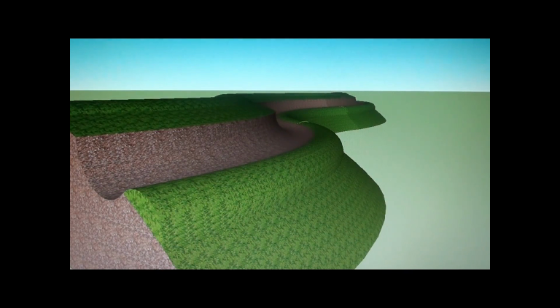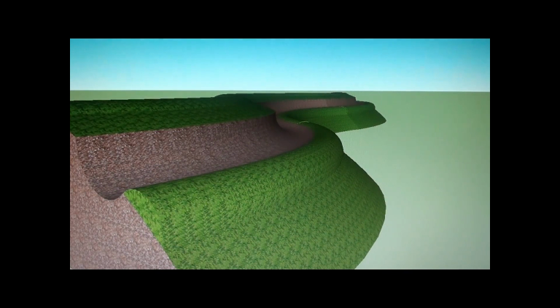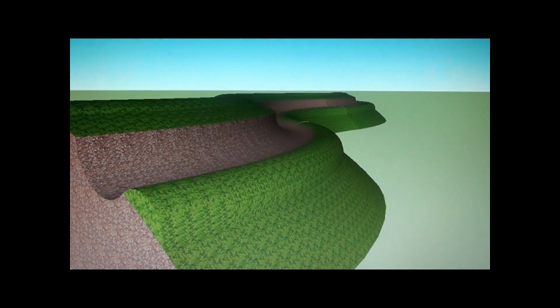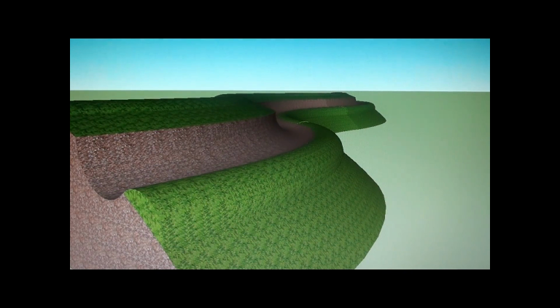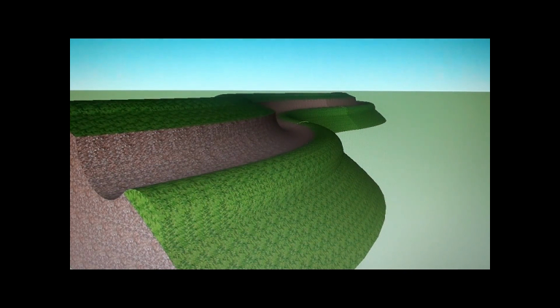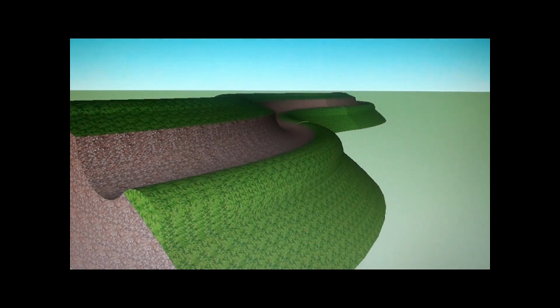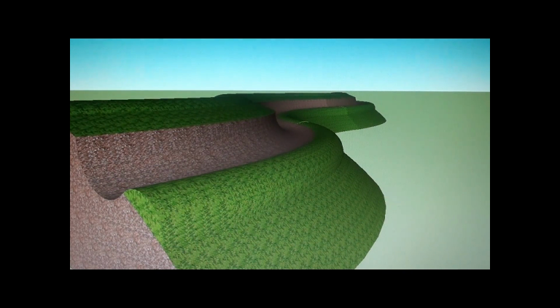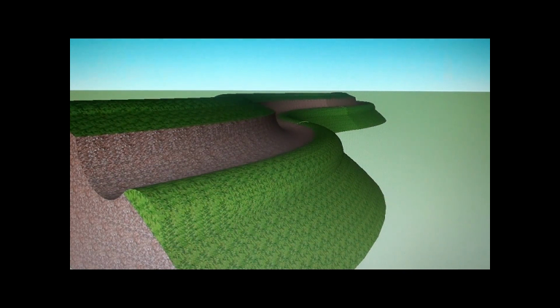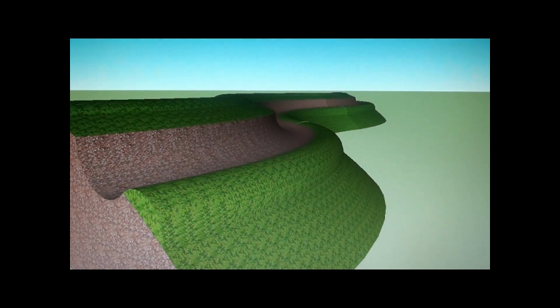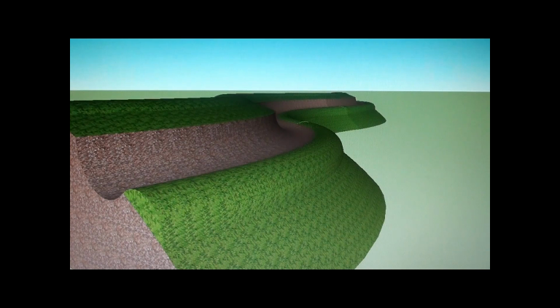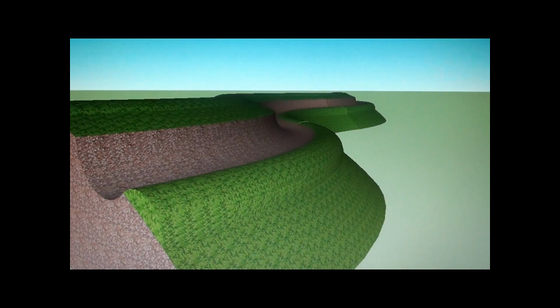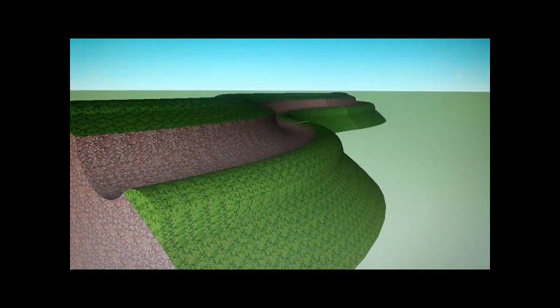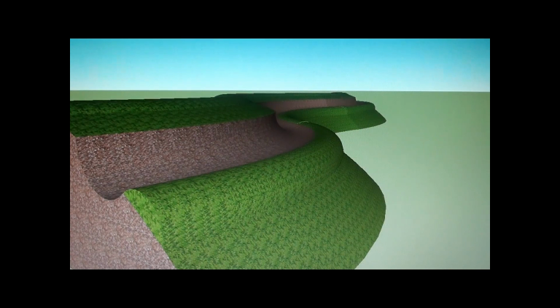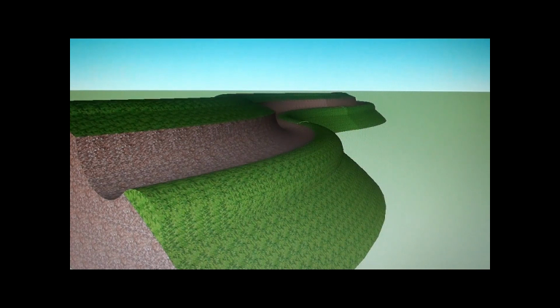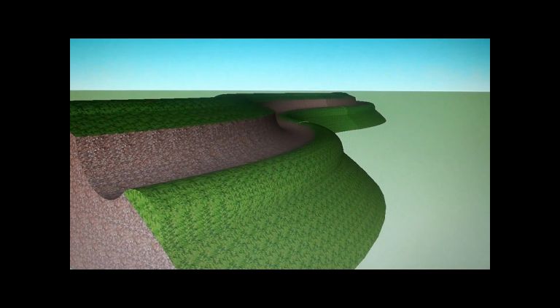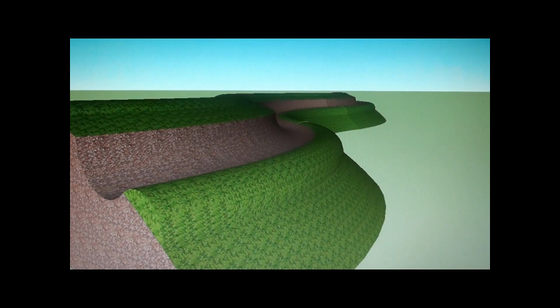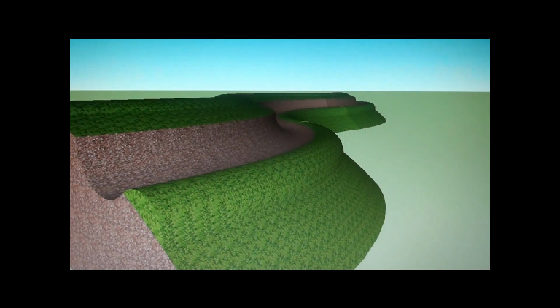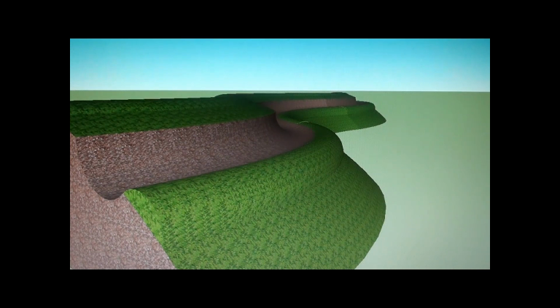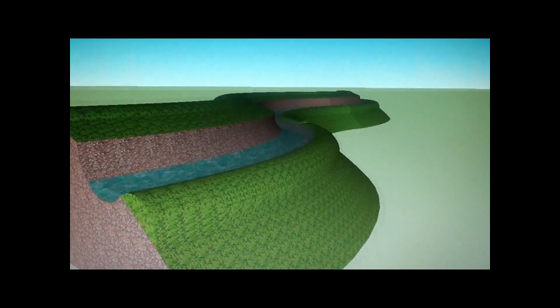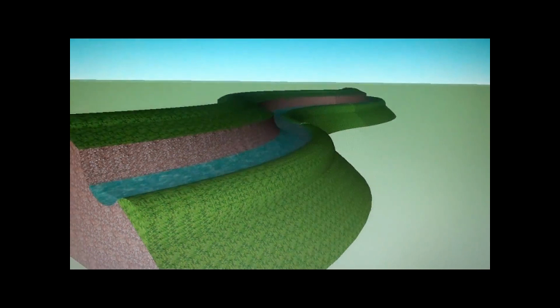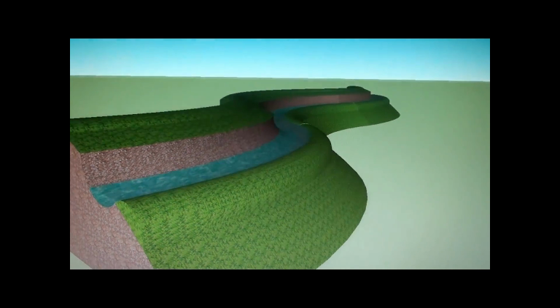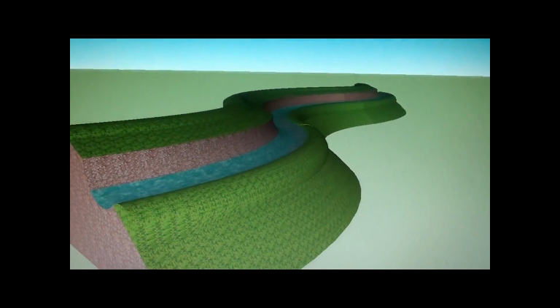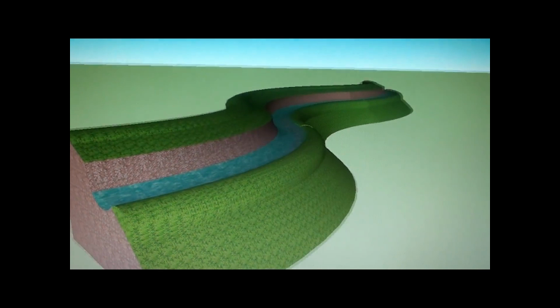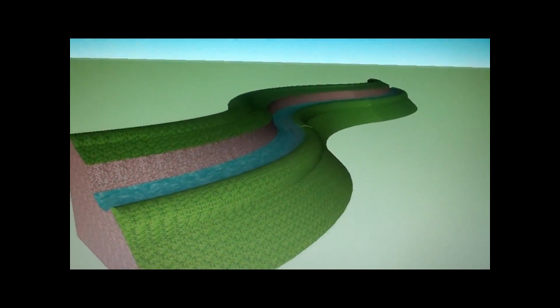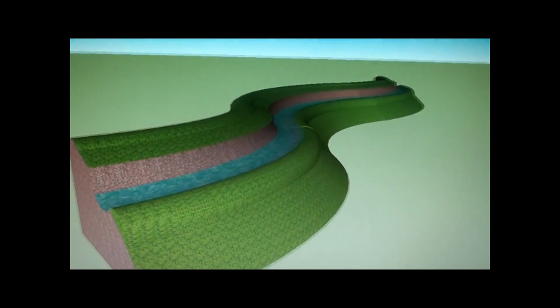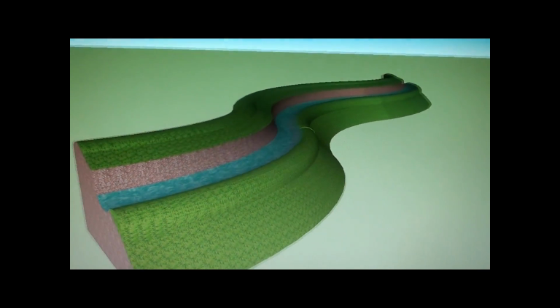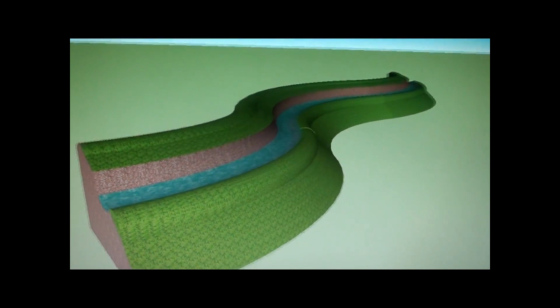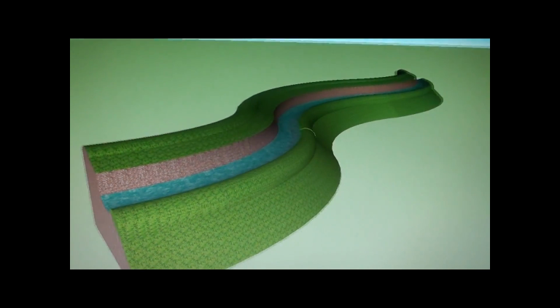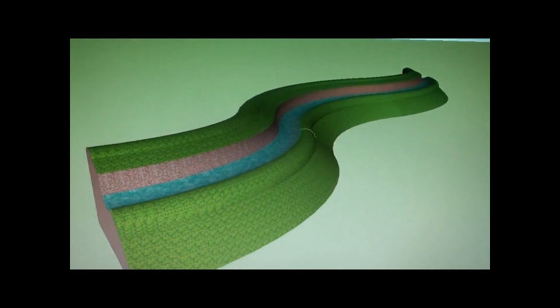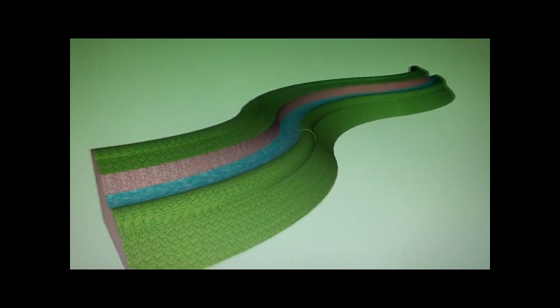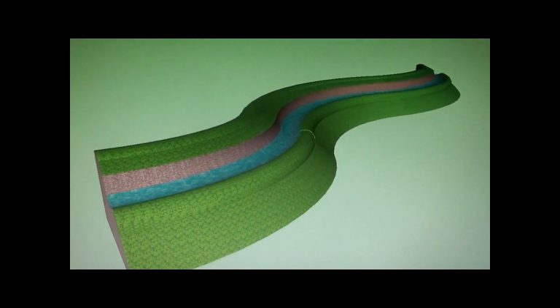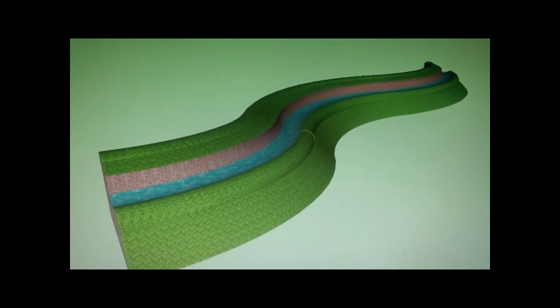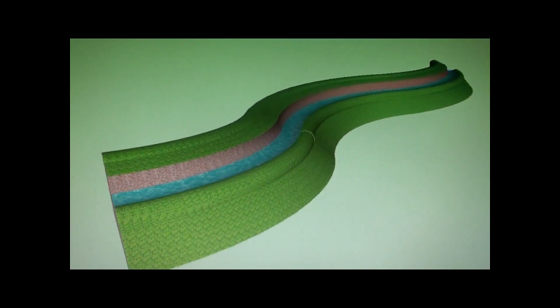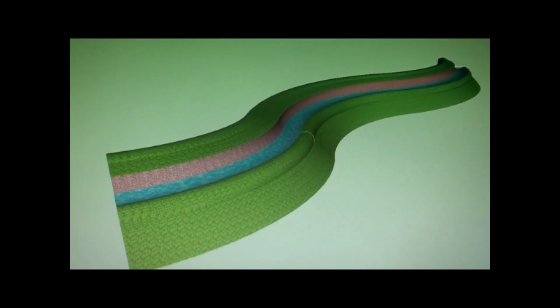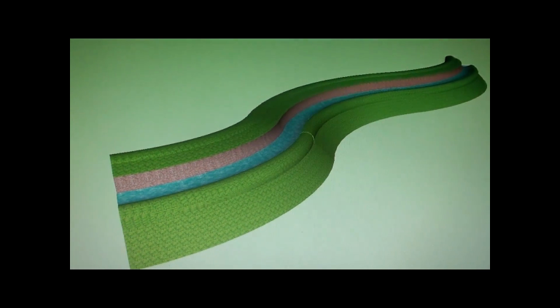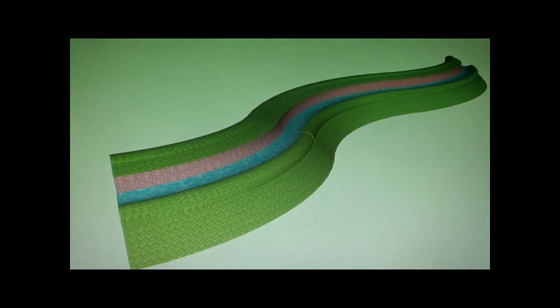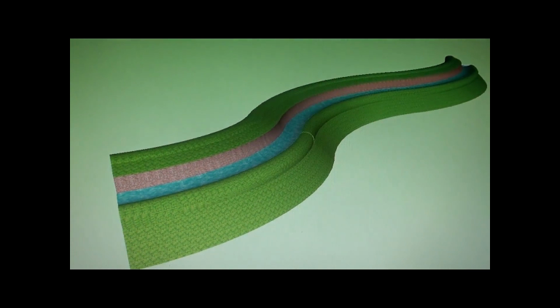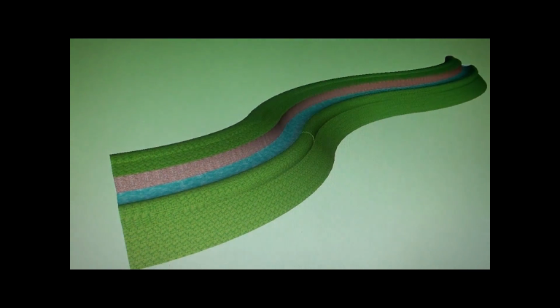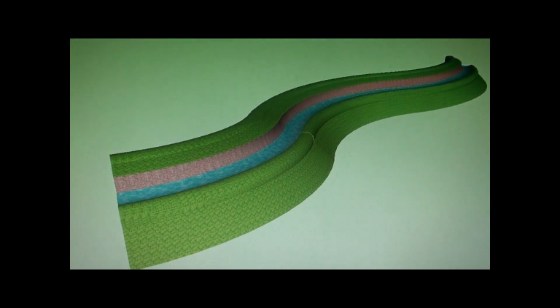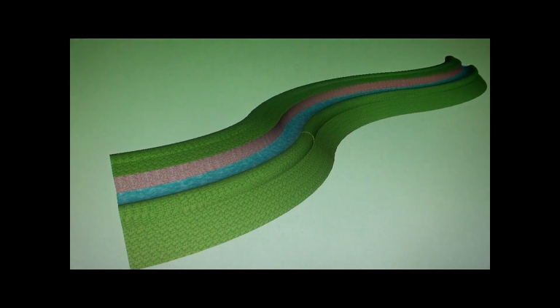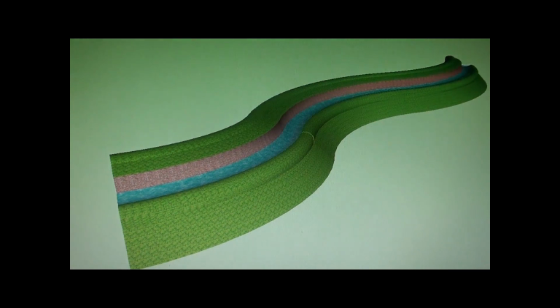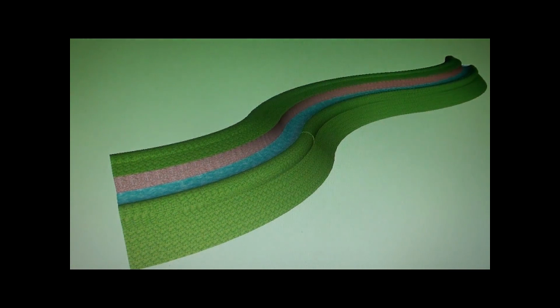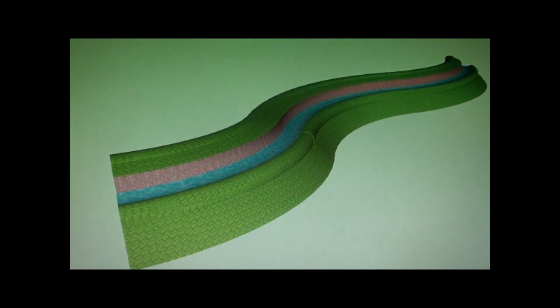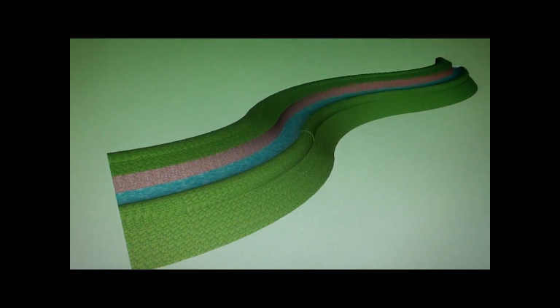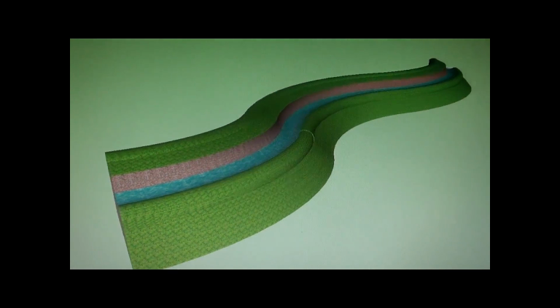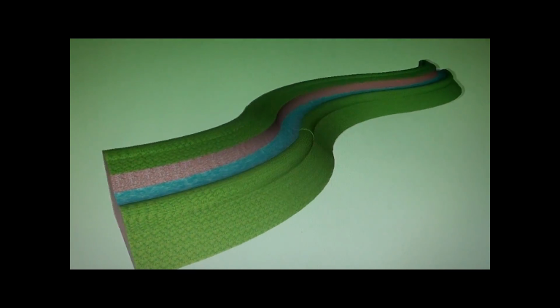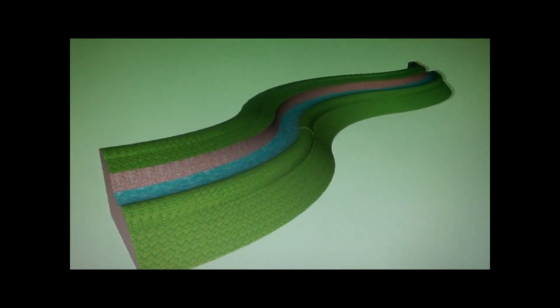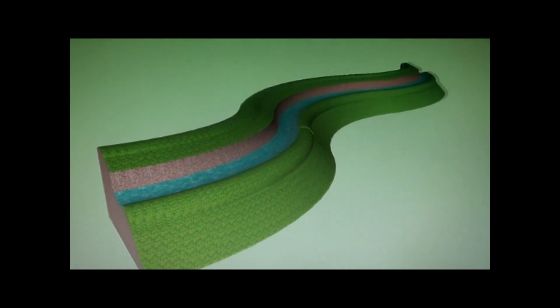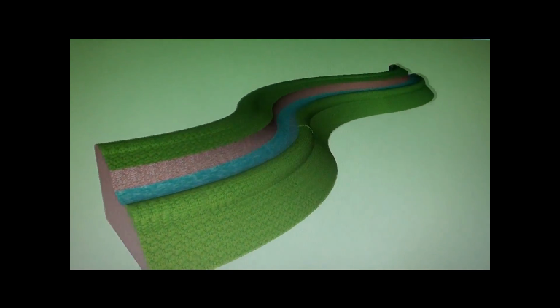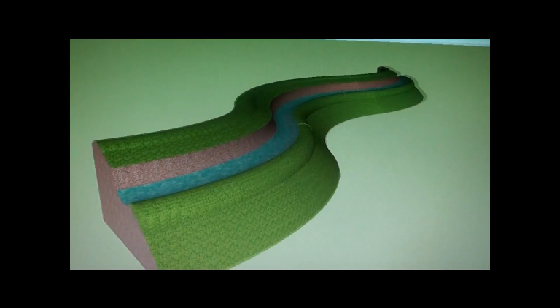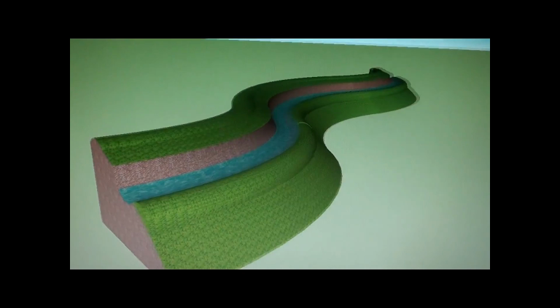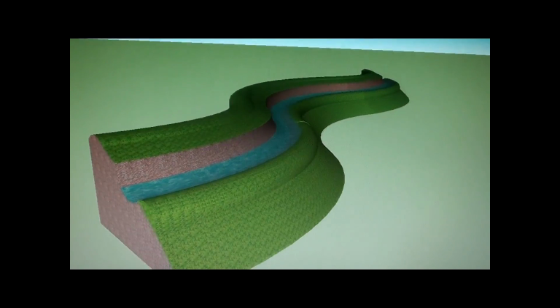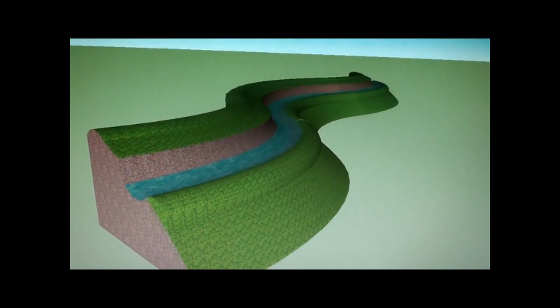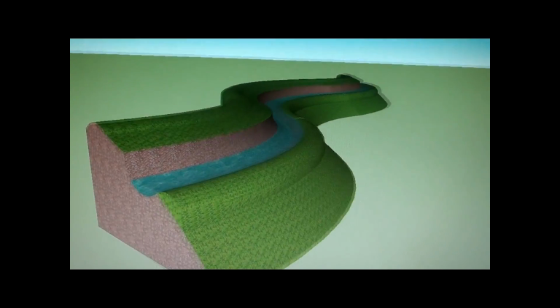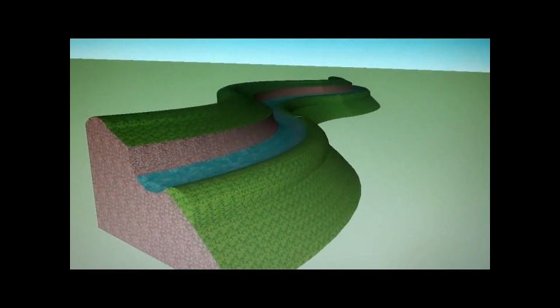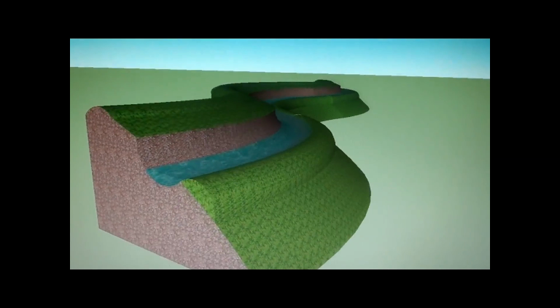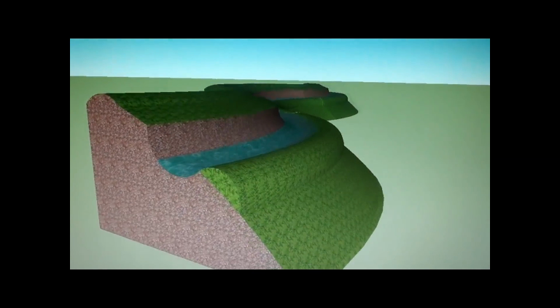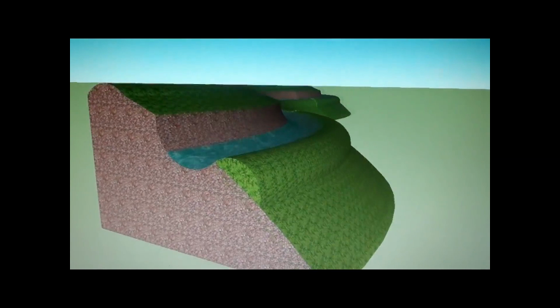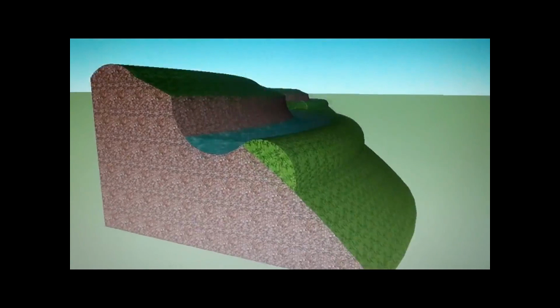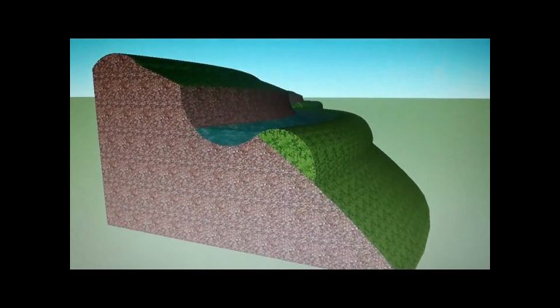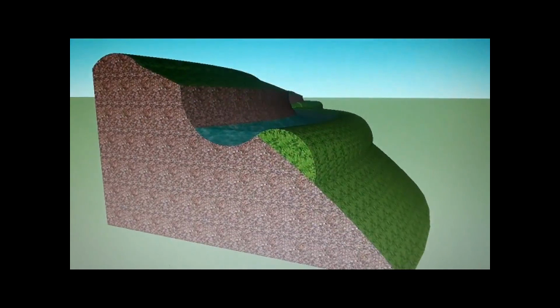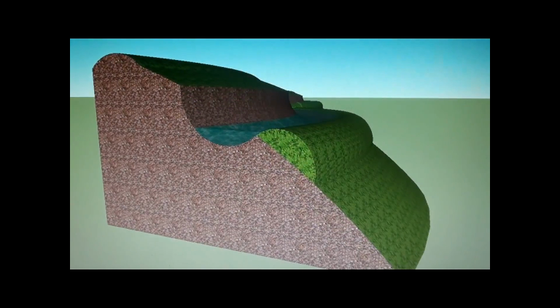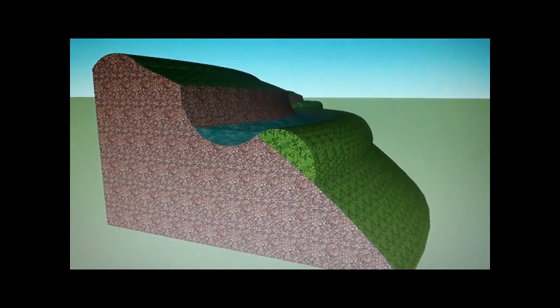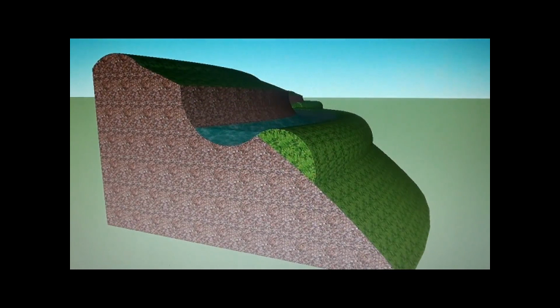So when it rains and the water accumulates on the canal or the swale, the berm will prevent the water from eroding the soil.